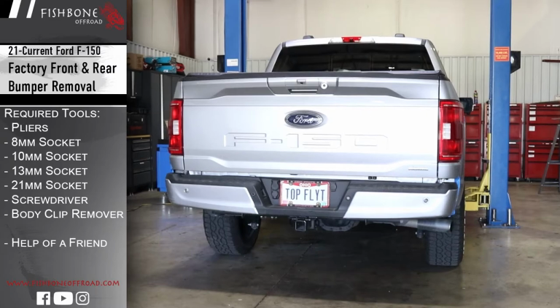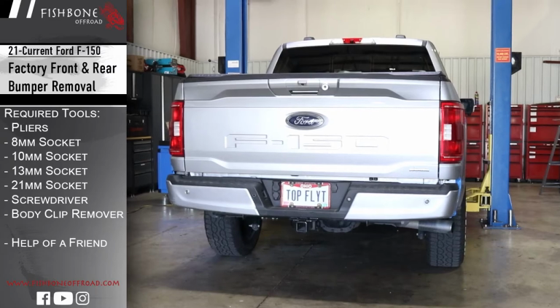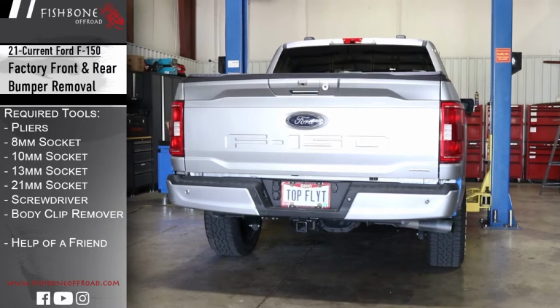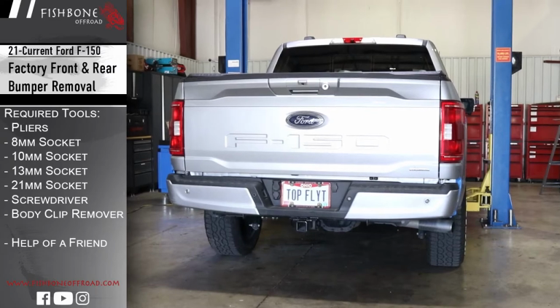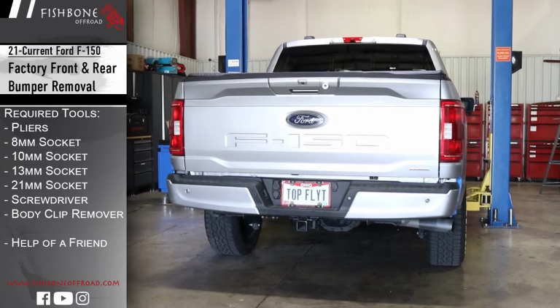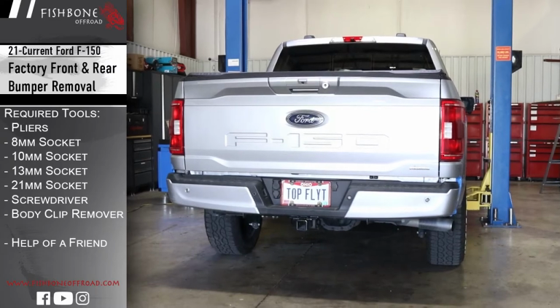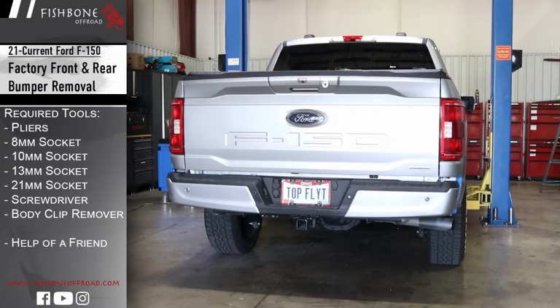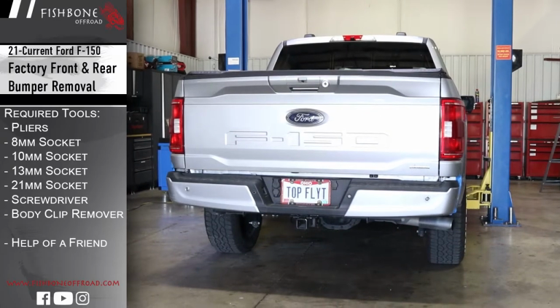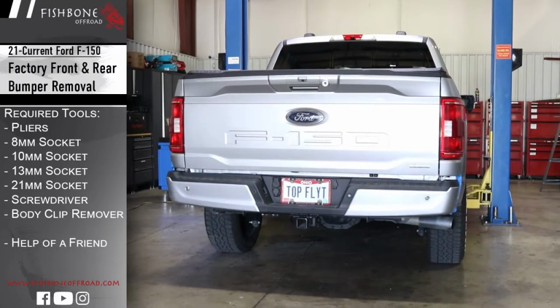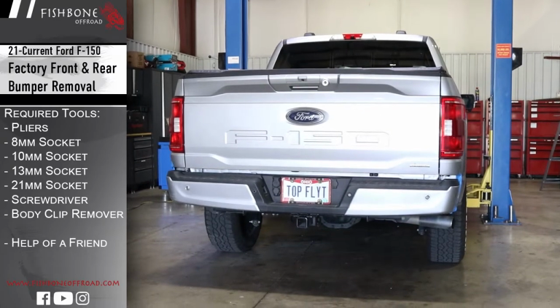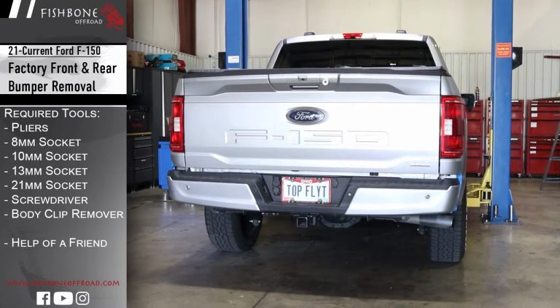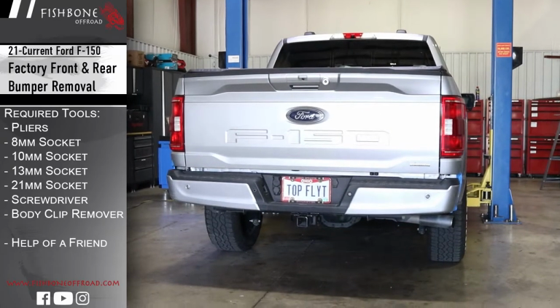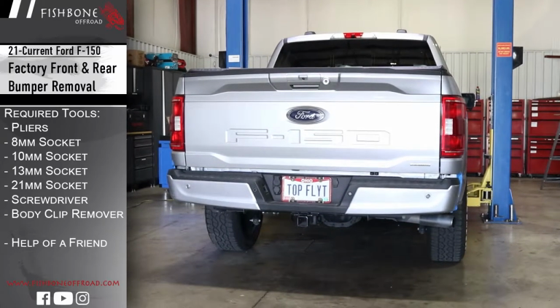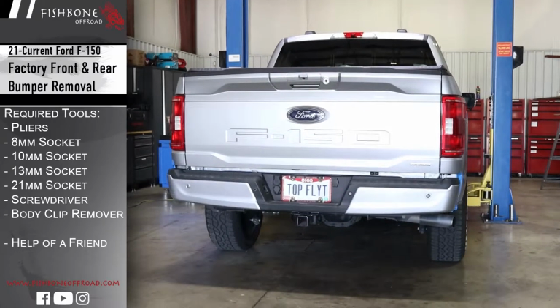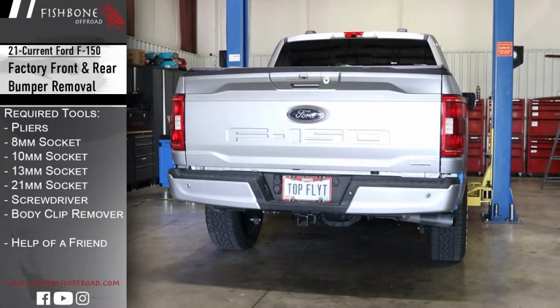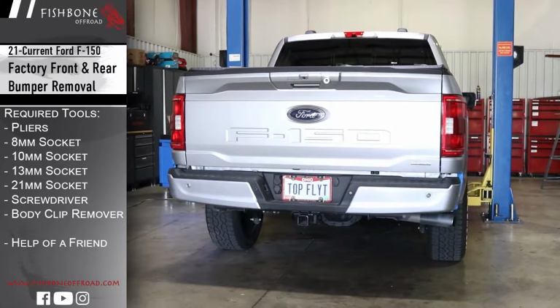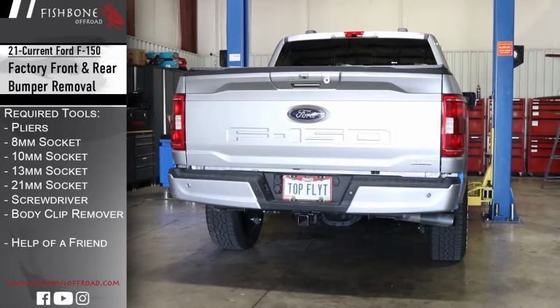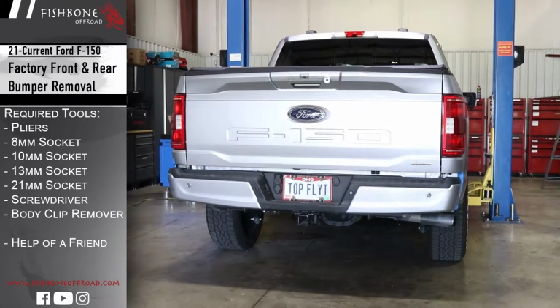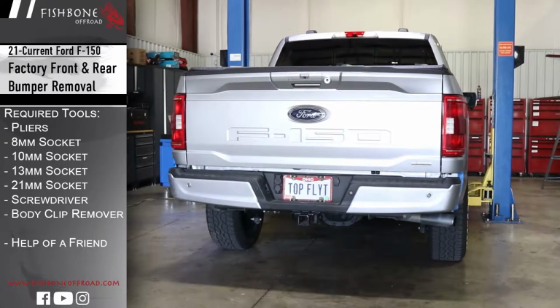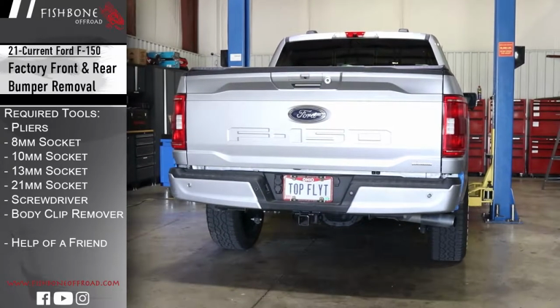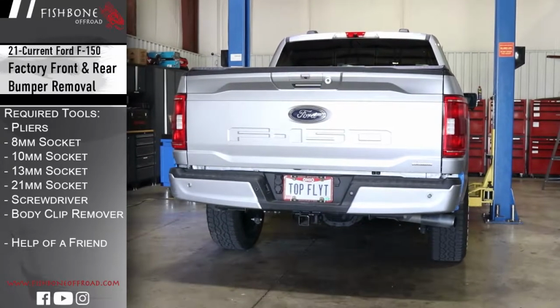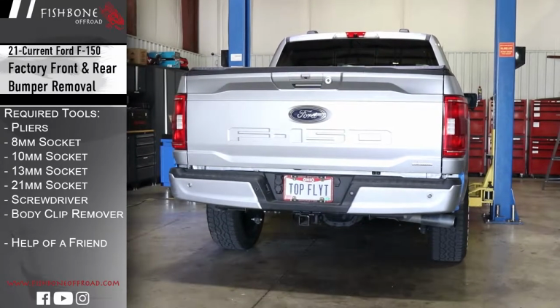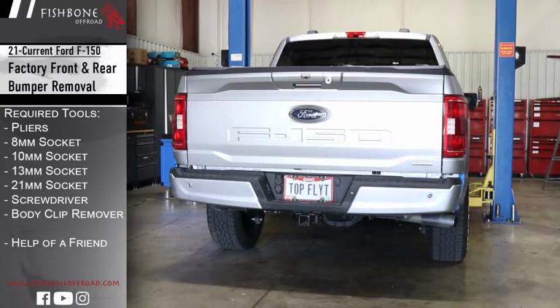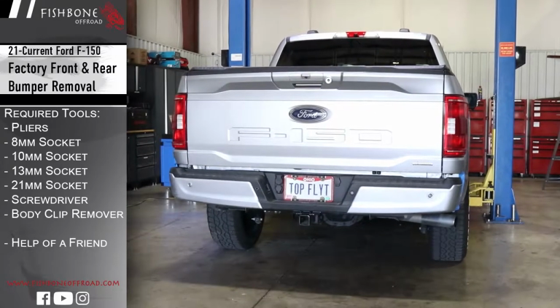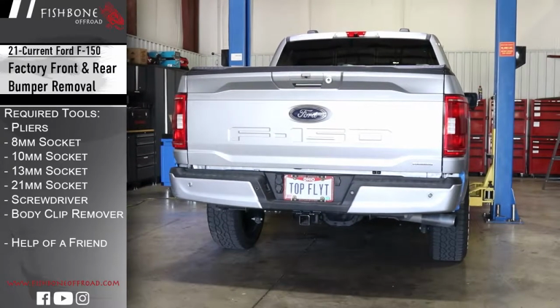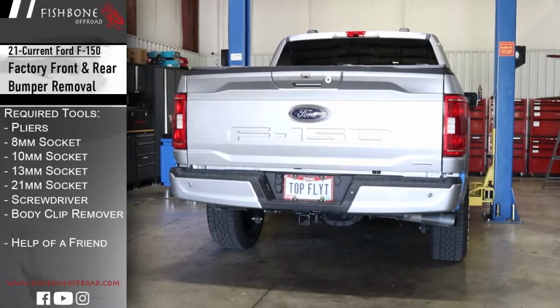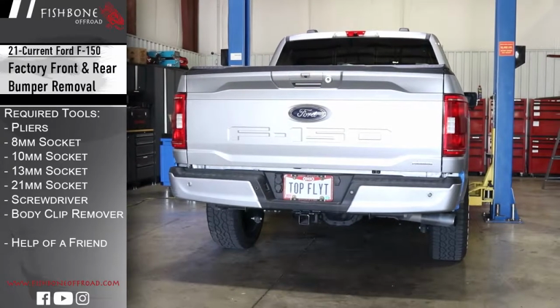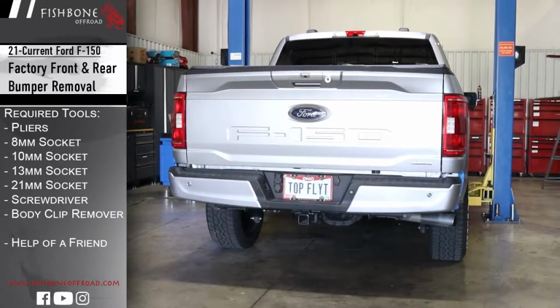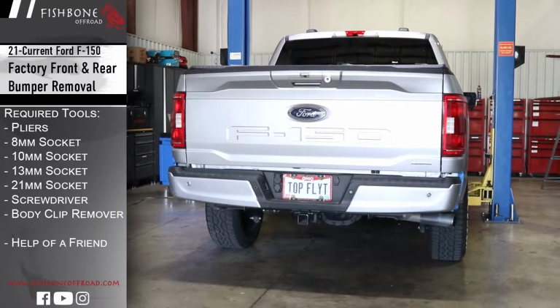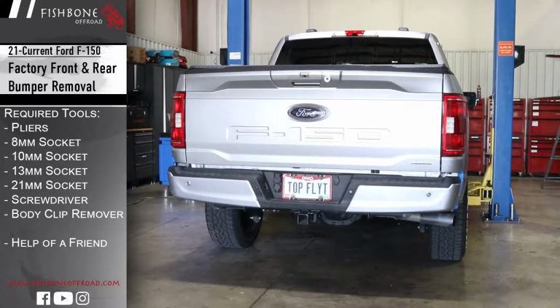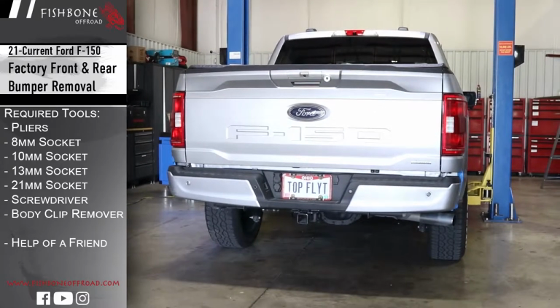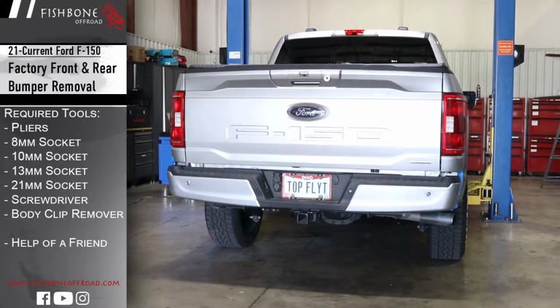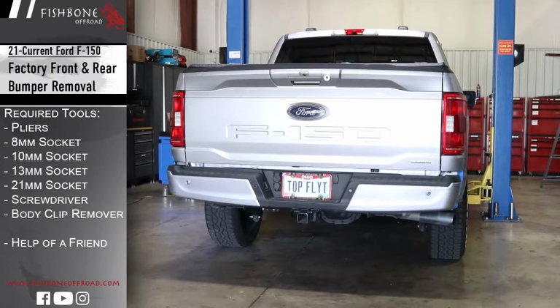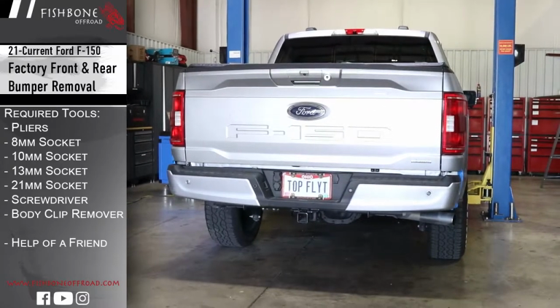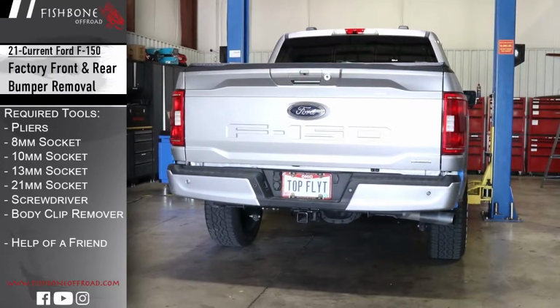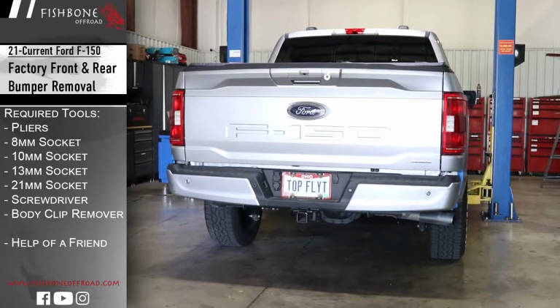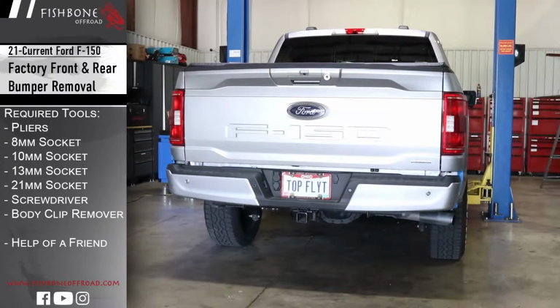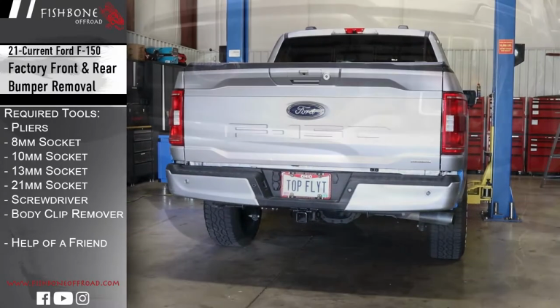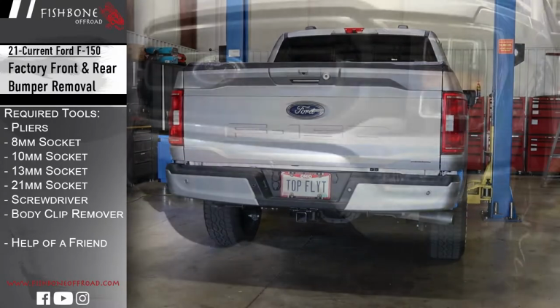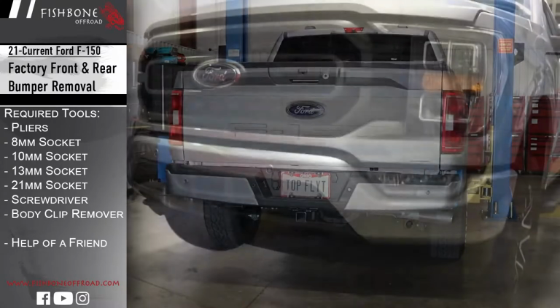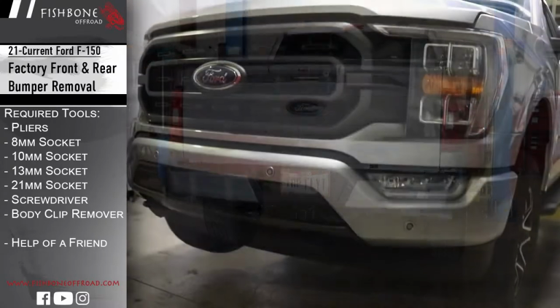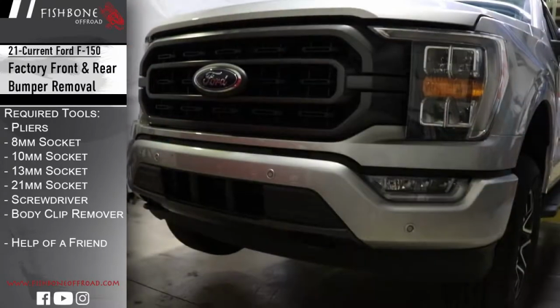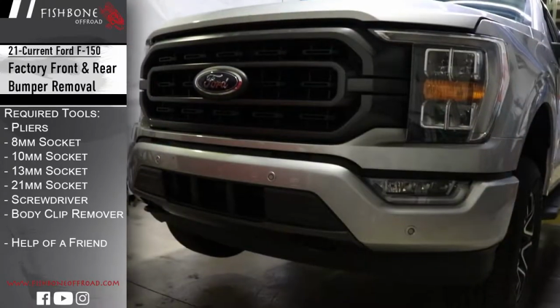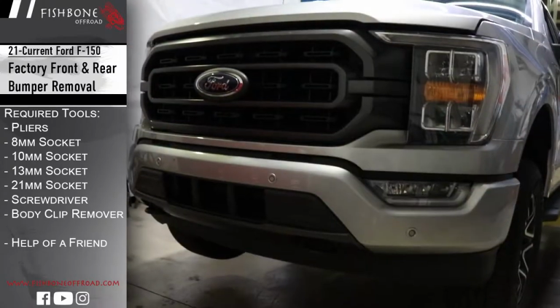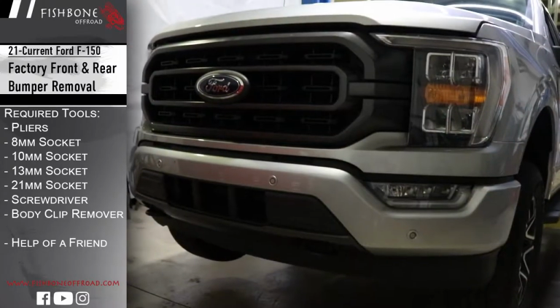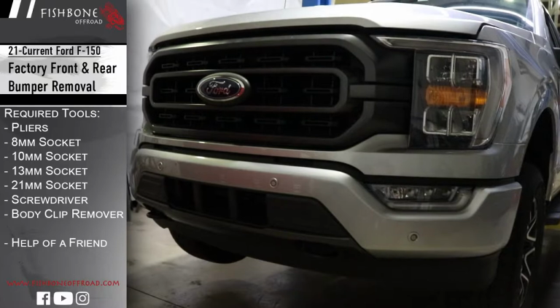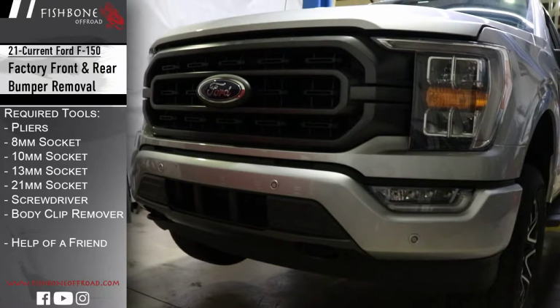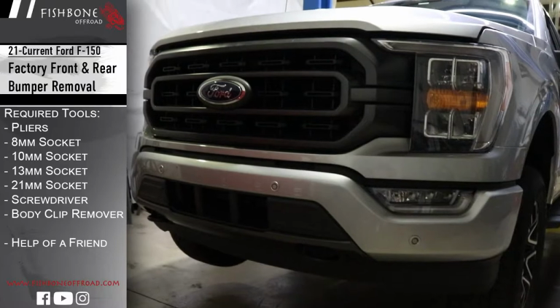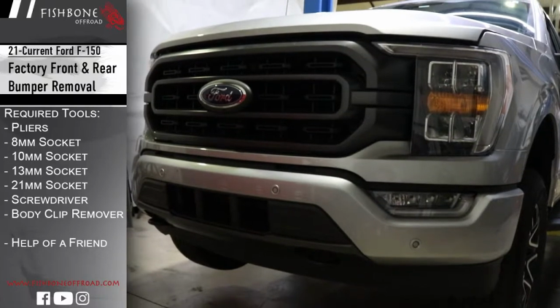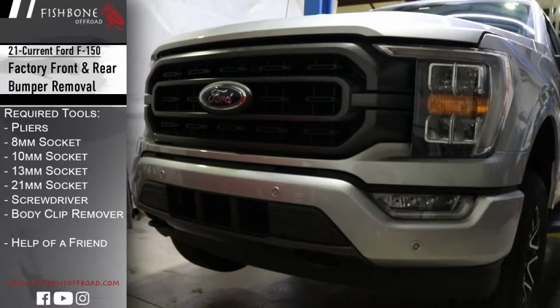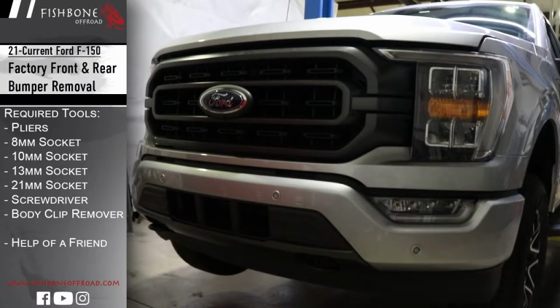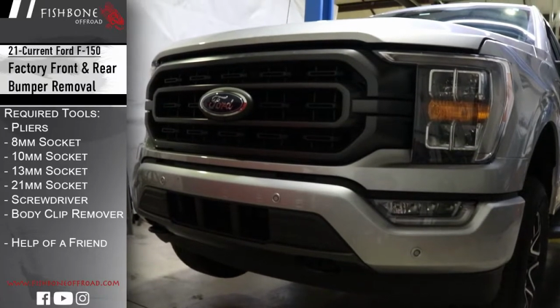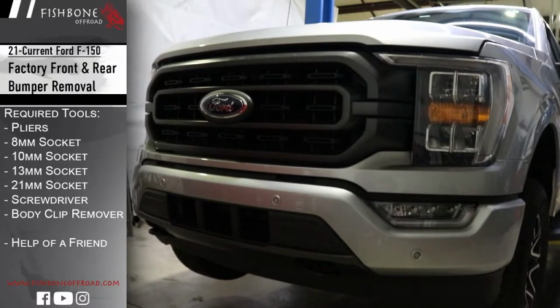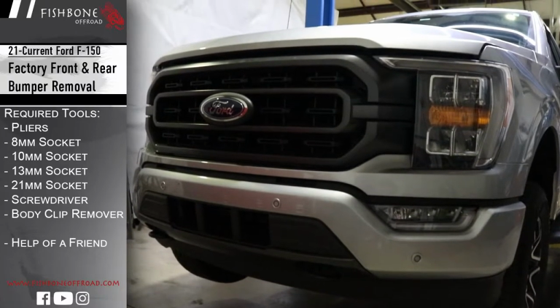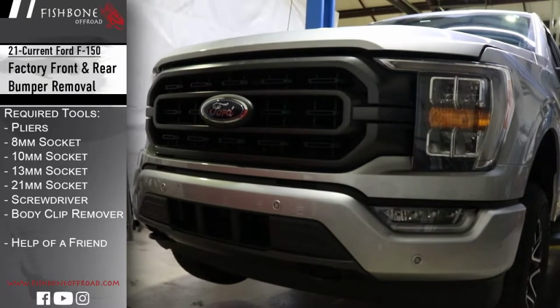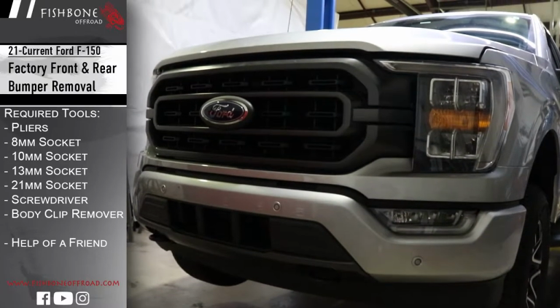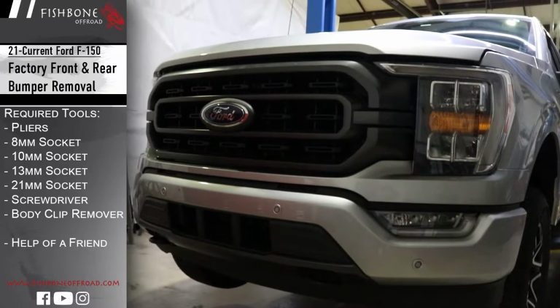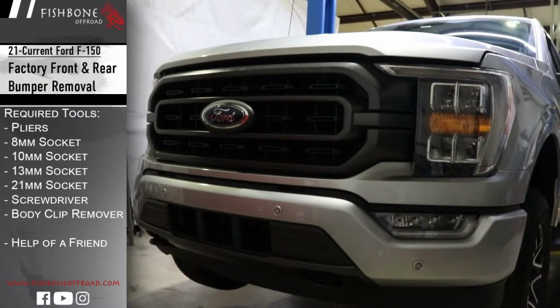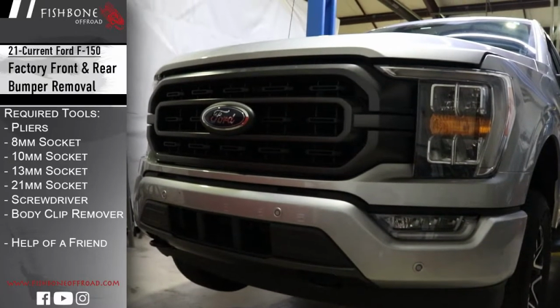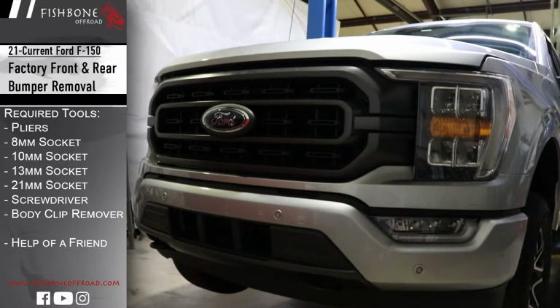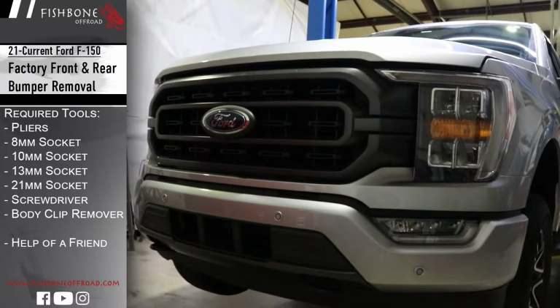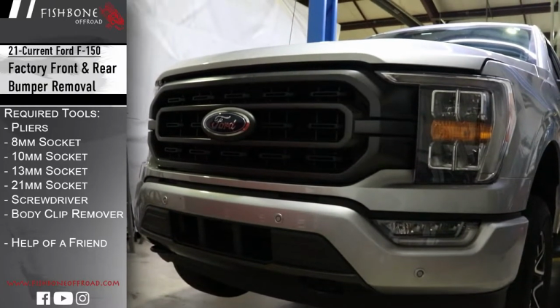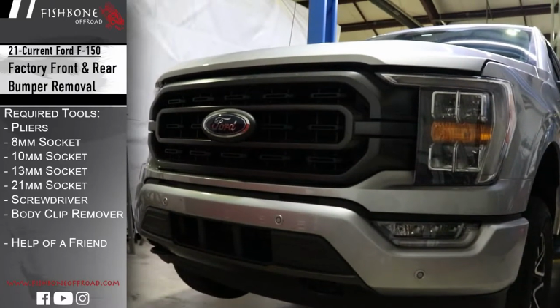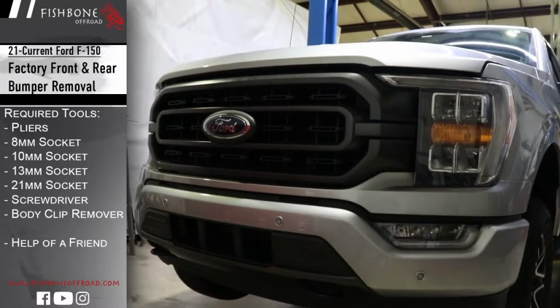Welcome to Fishbone Off-Road's instructions on how to remove Ford's 2021 to current F-150 front and rear bumper.